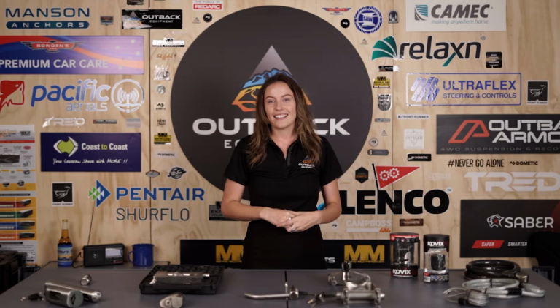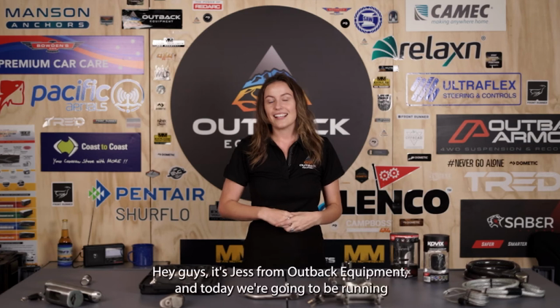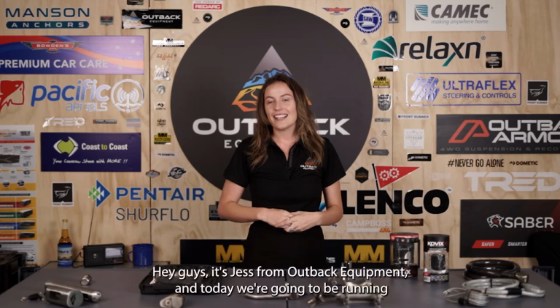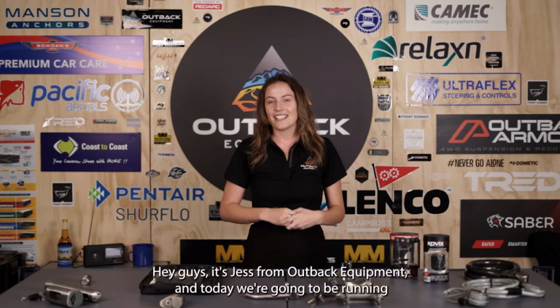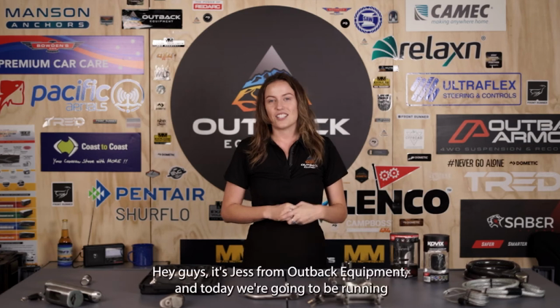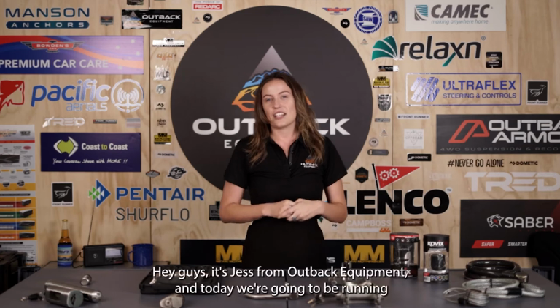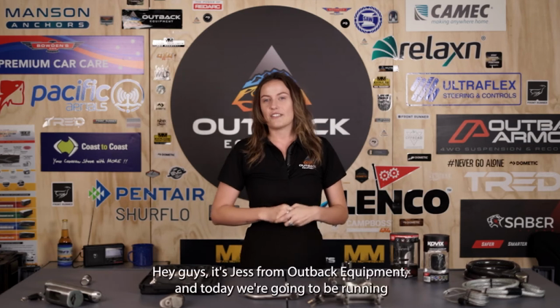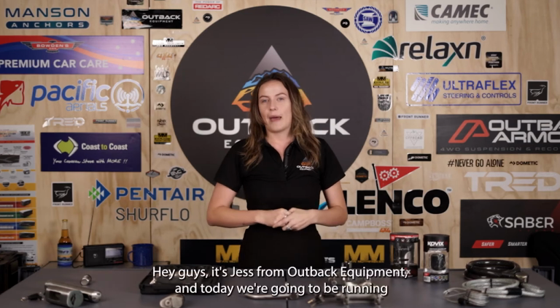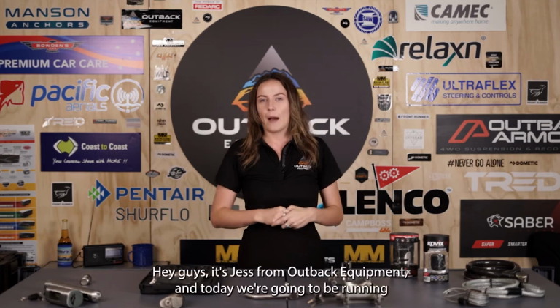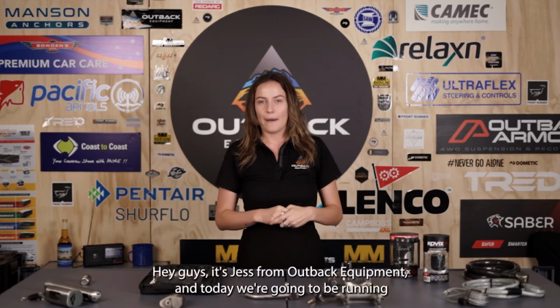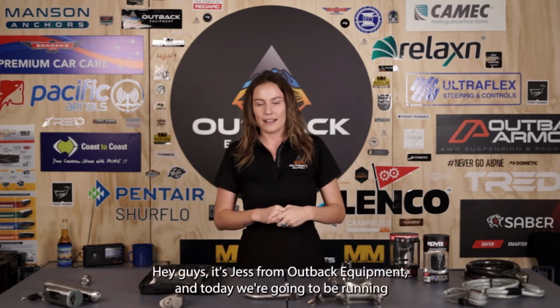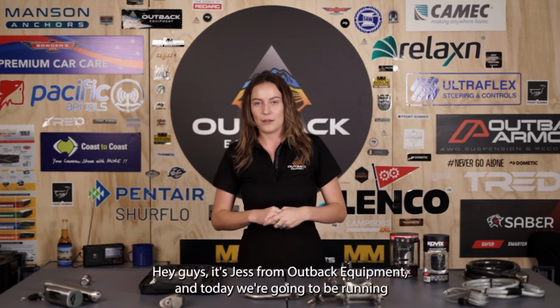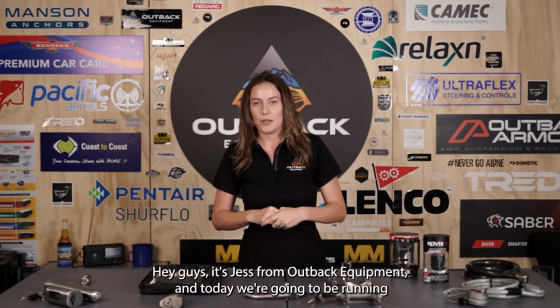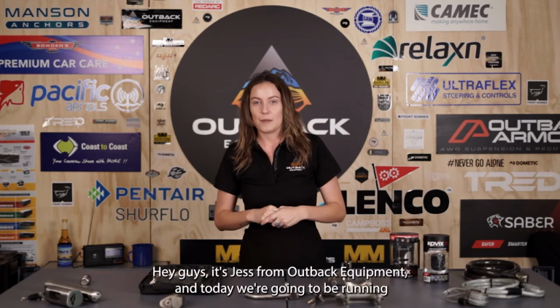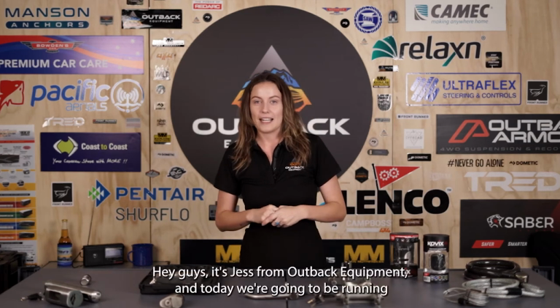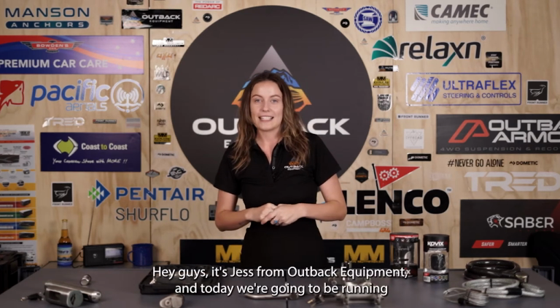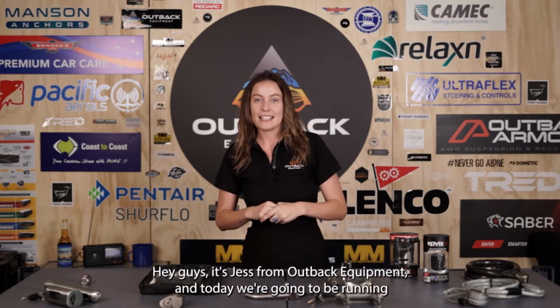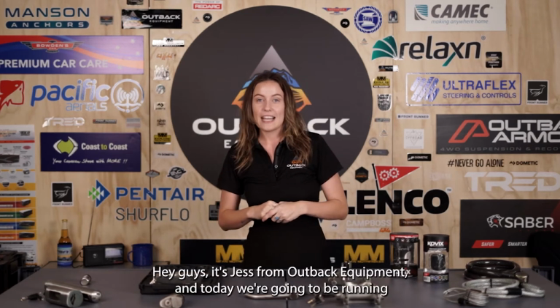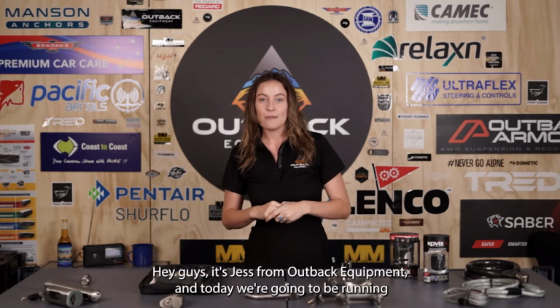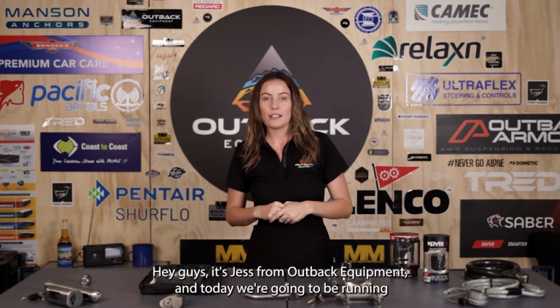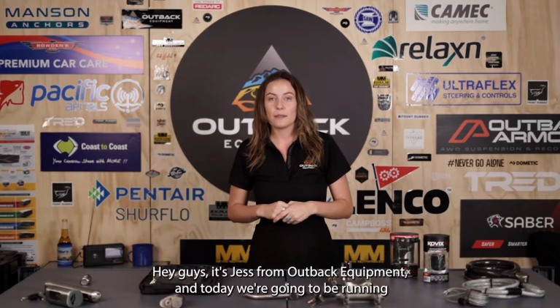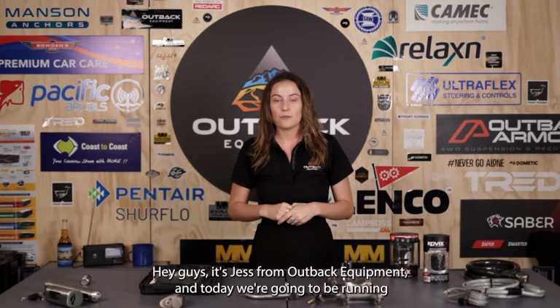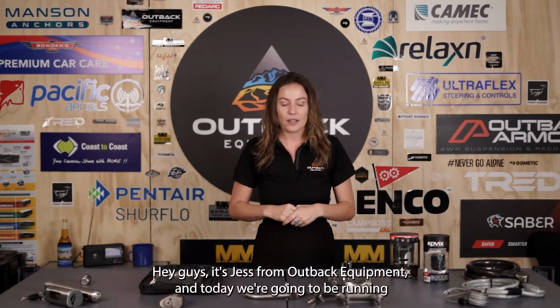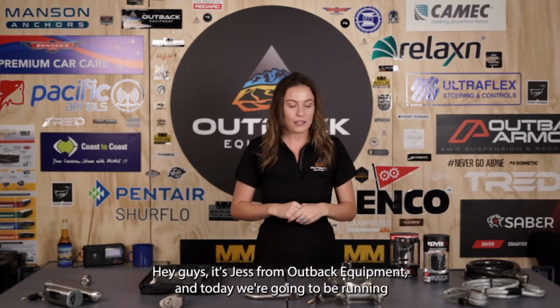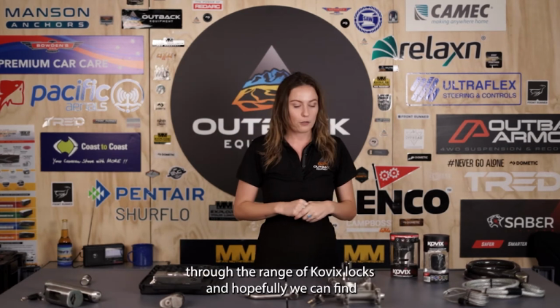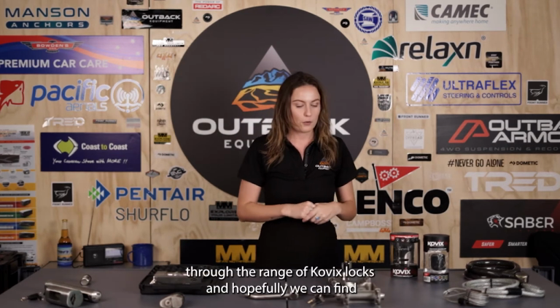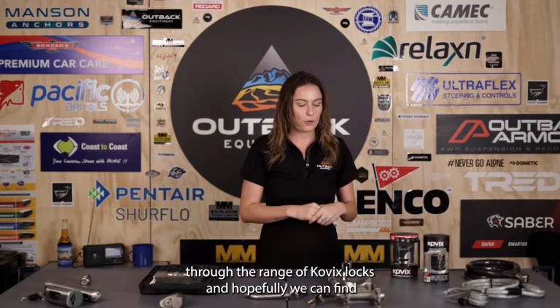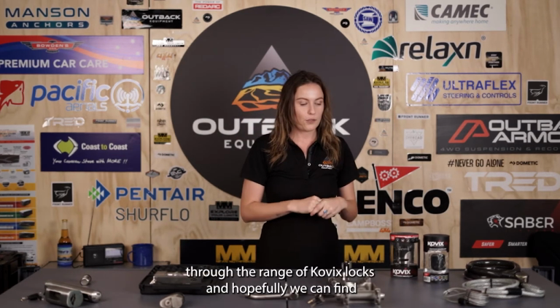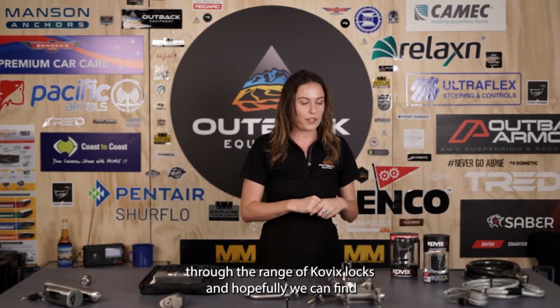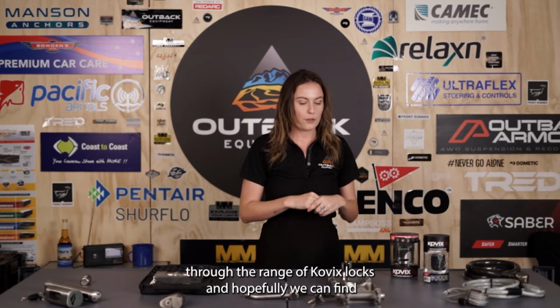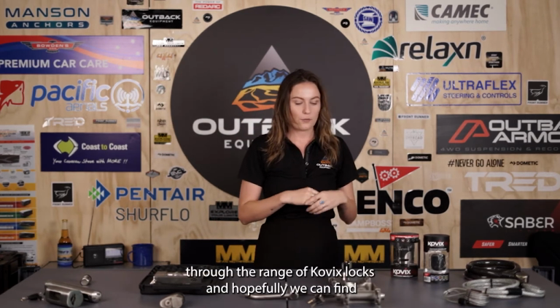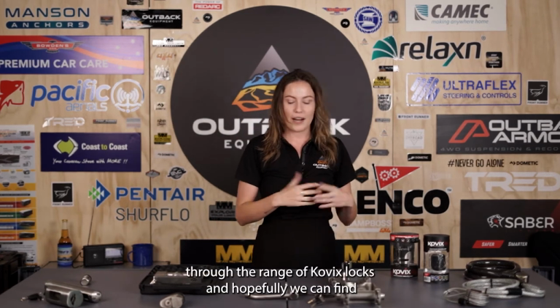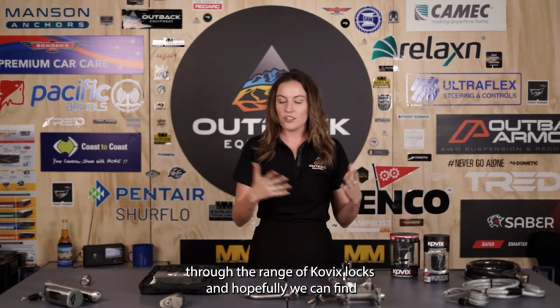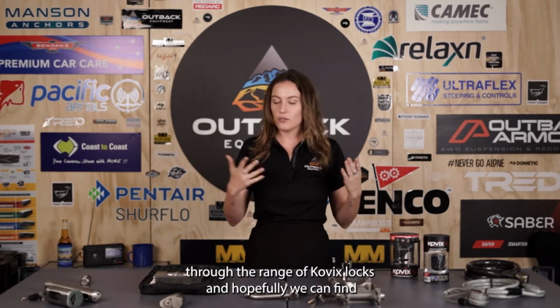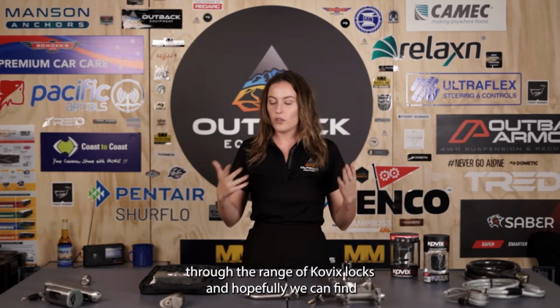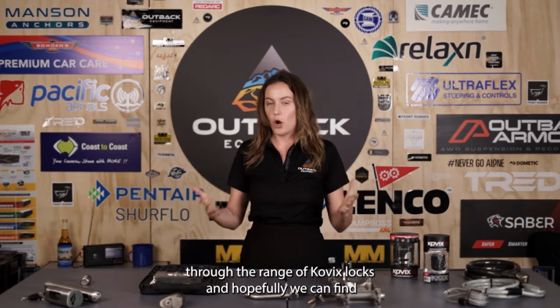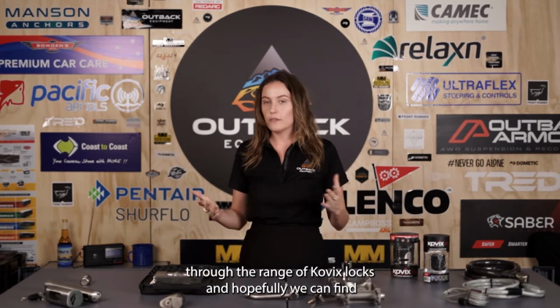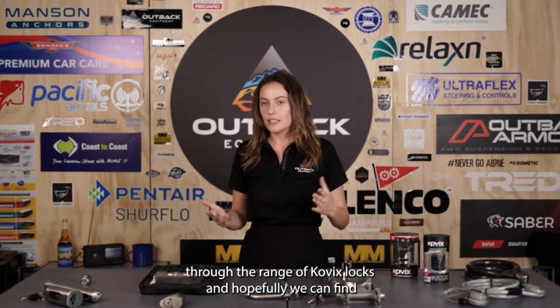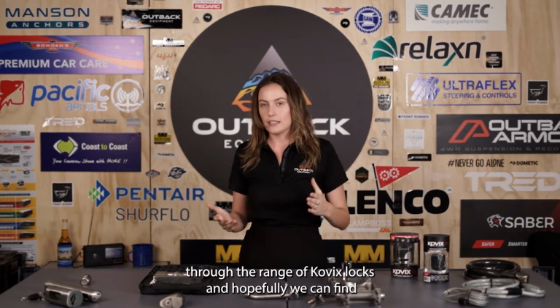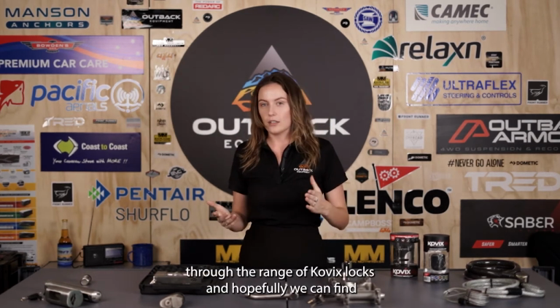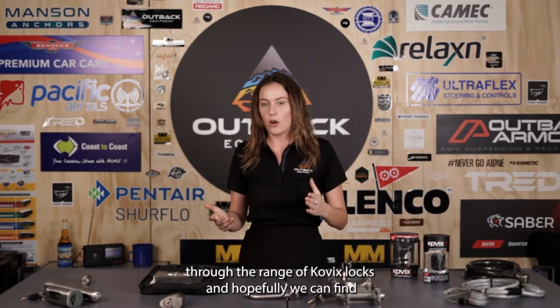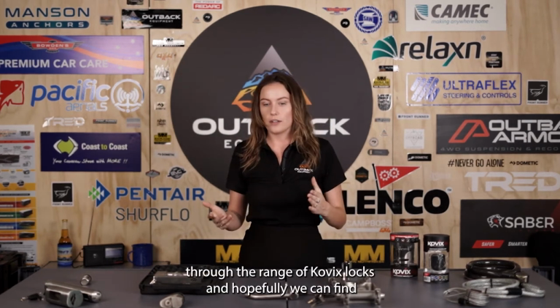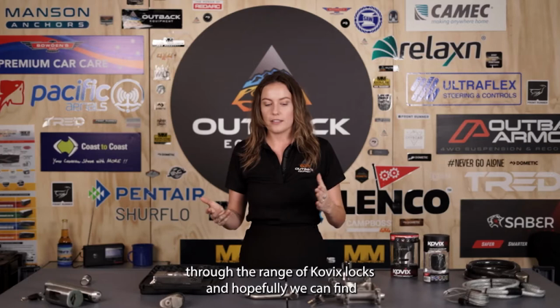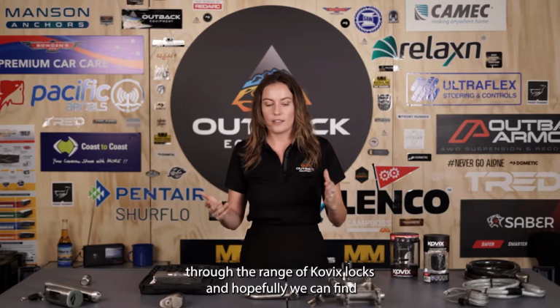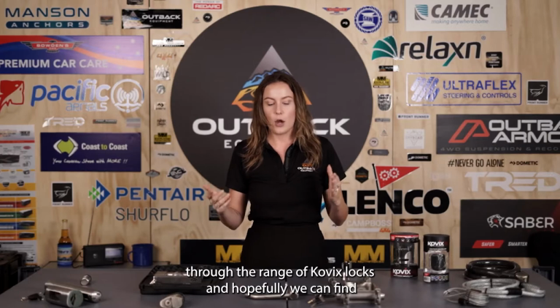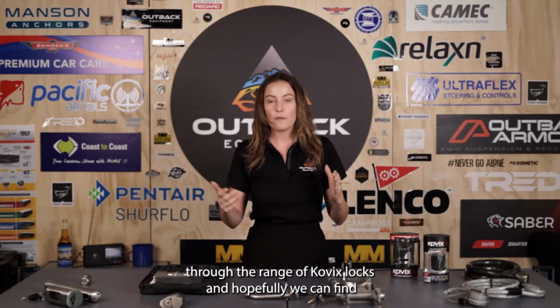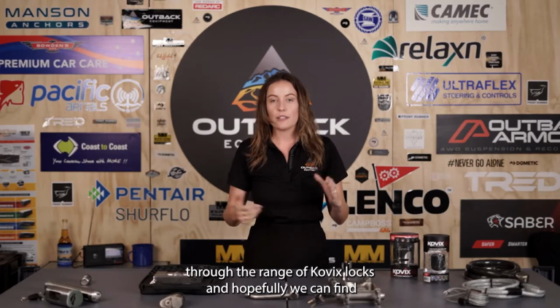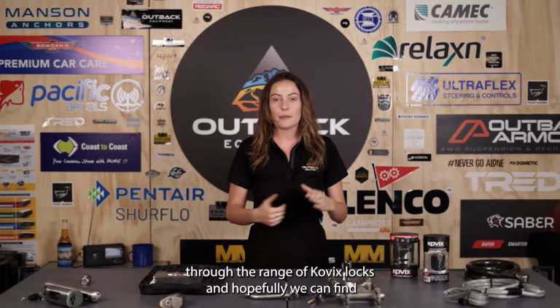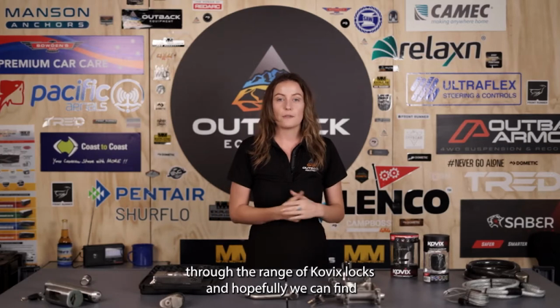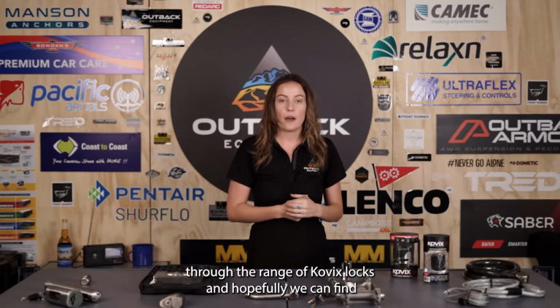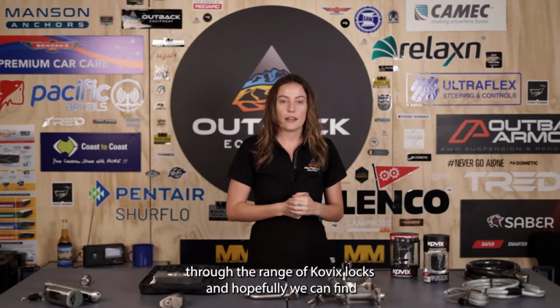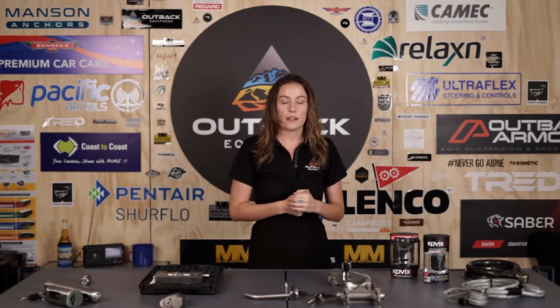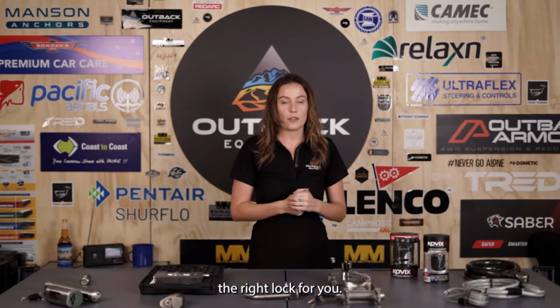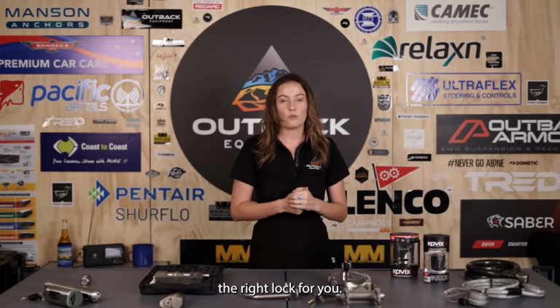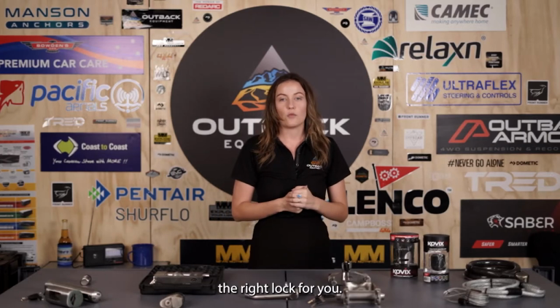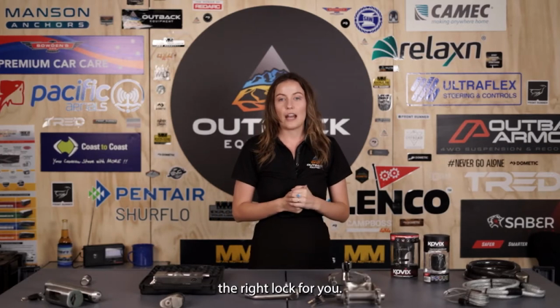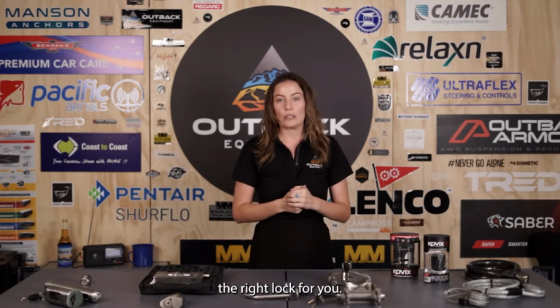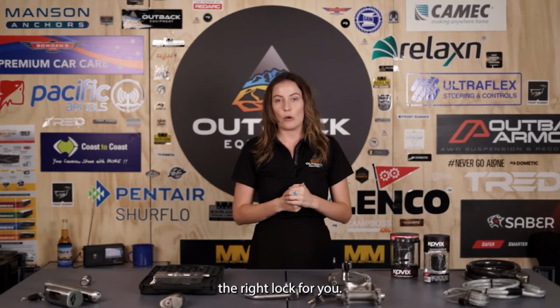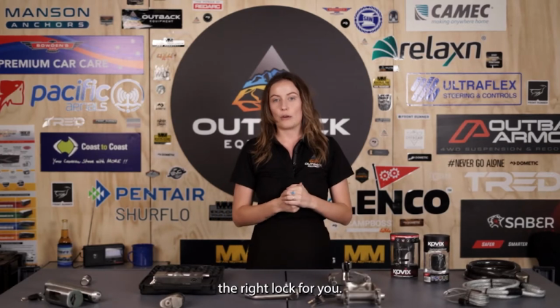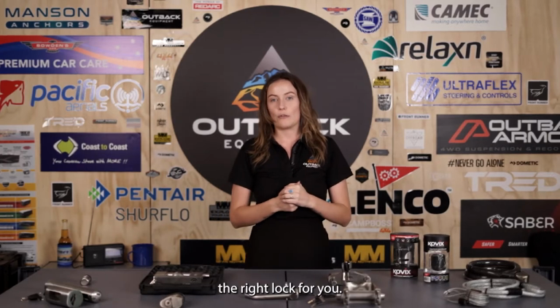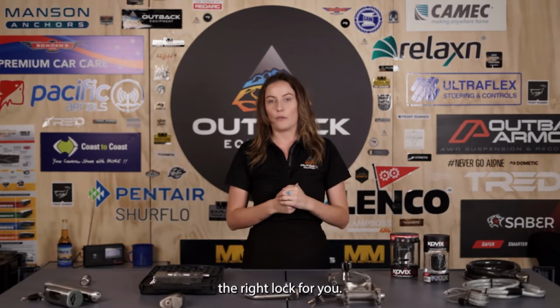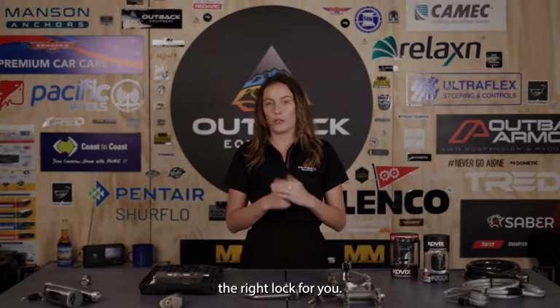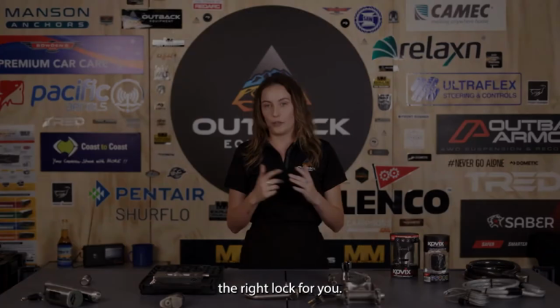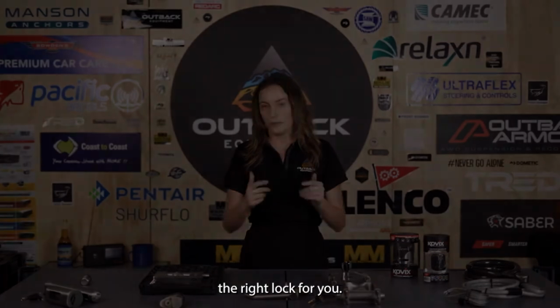G'day guys, it's Jess from Outback Equipment and today we're going to be running through the range of Kovix locks and hopefully we can find the right lock for you.